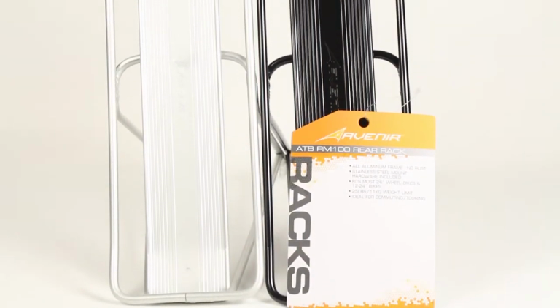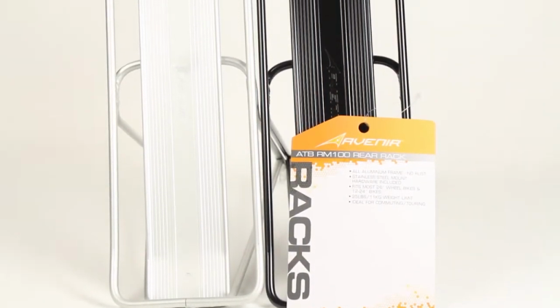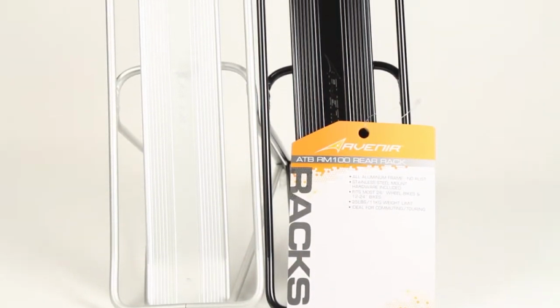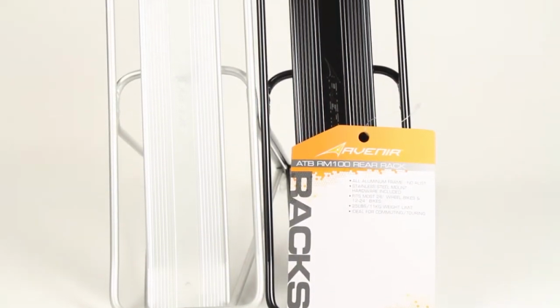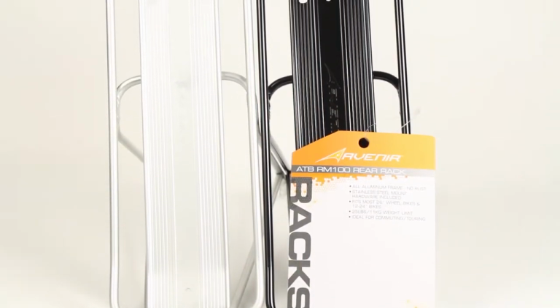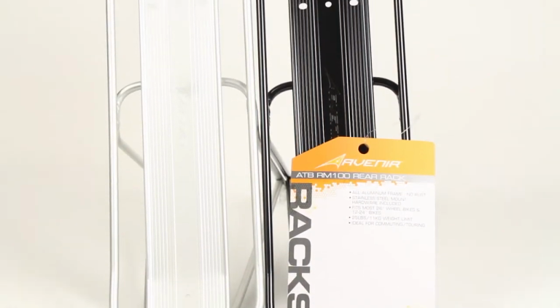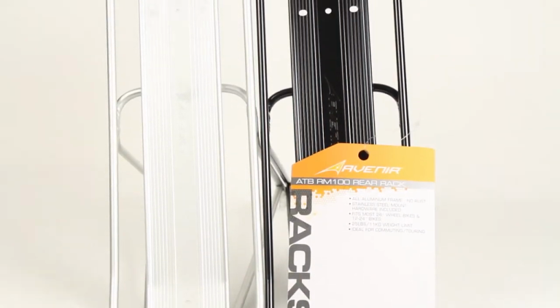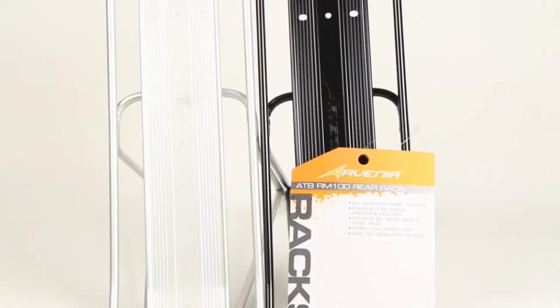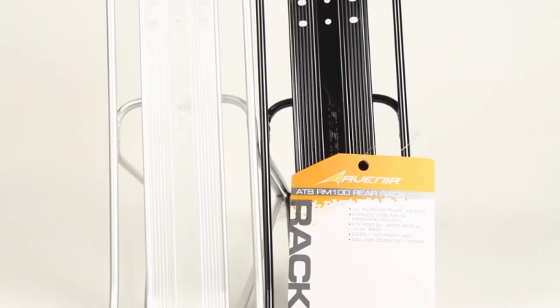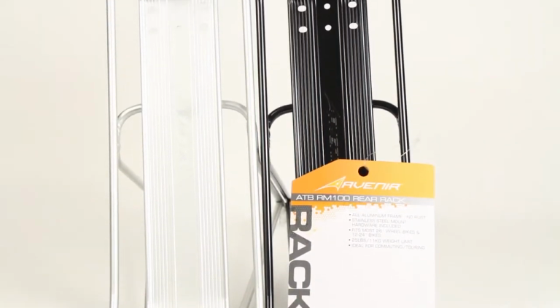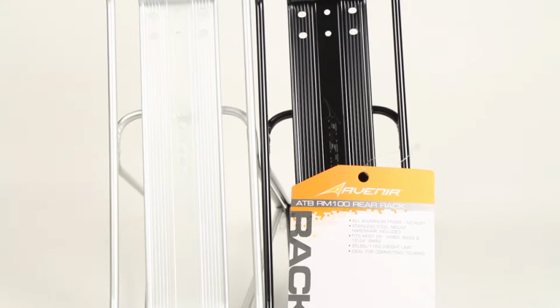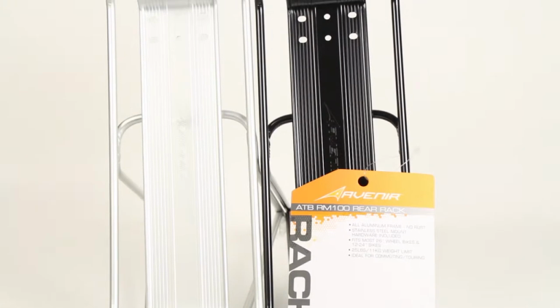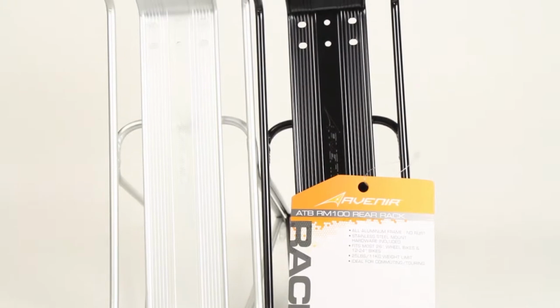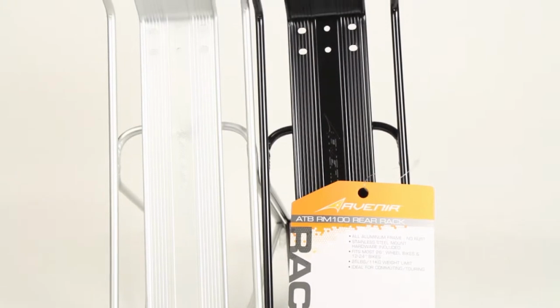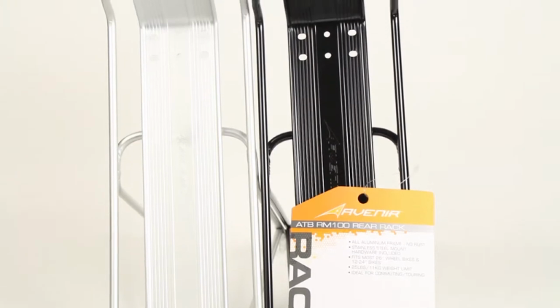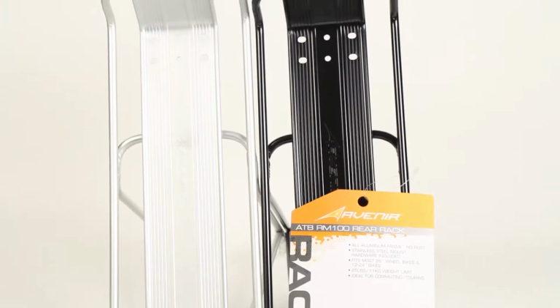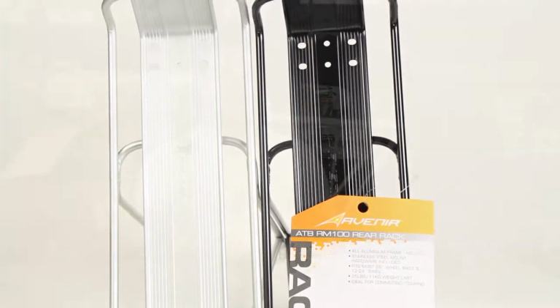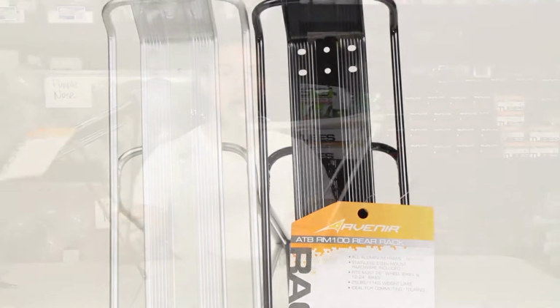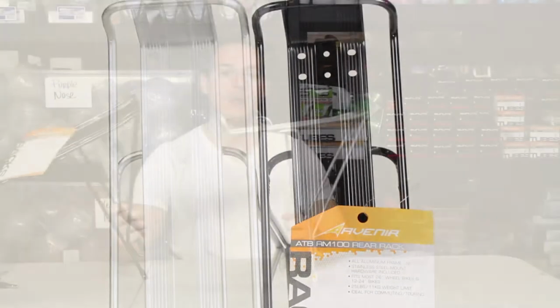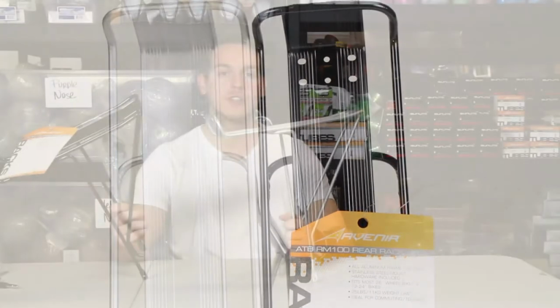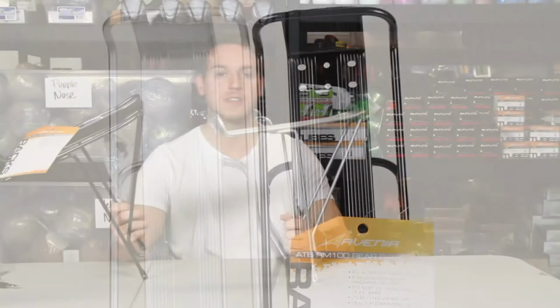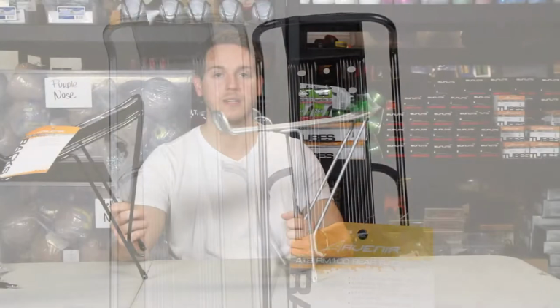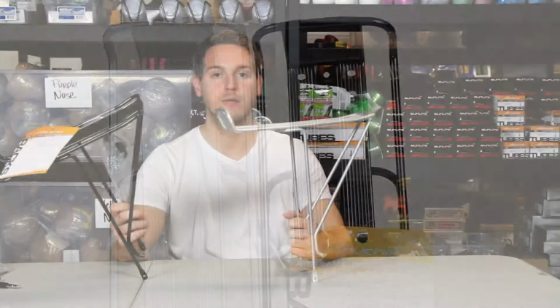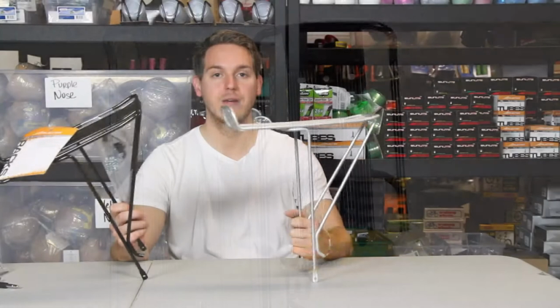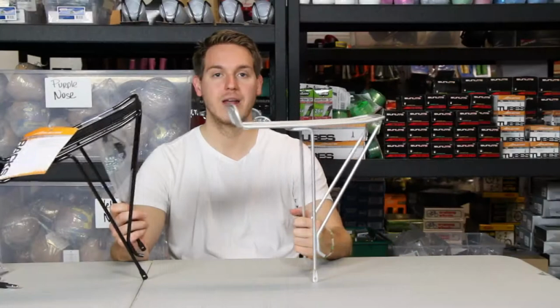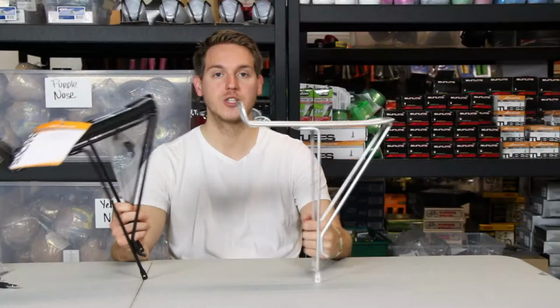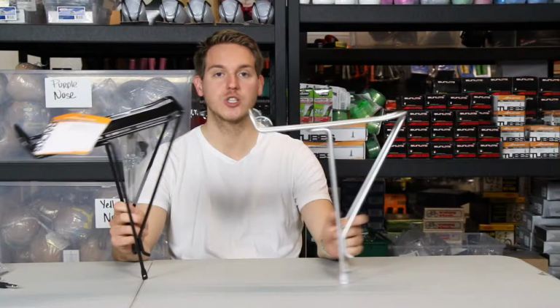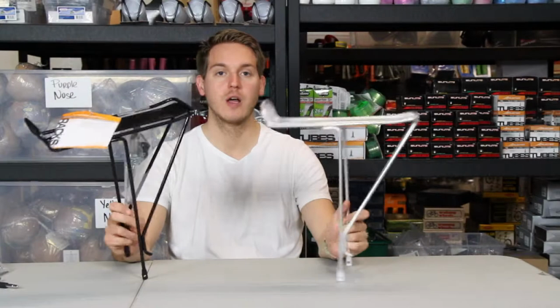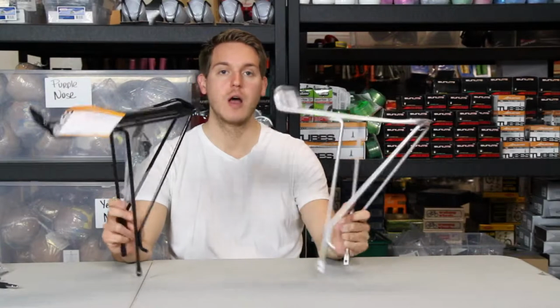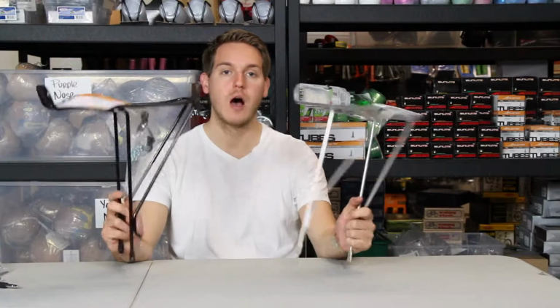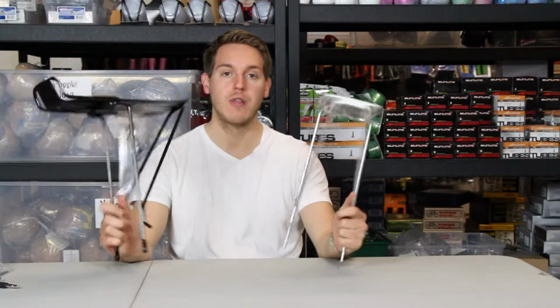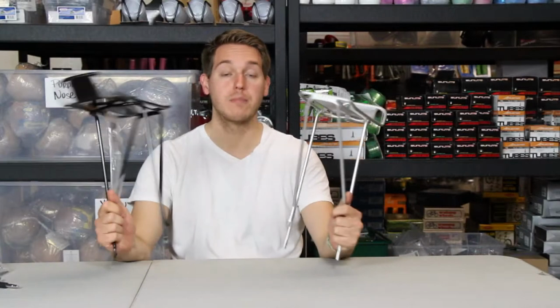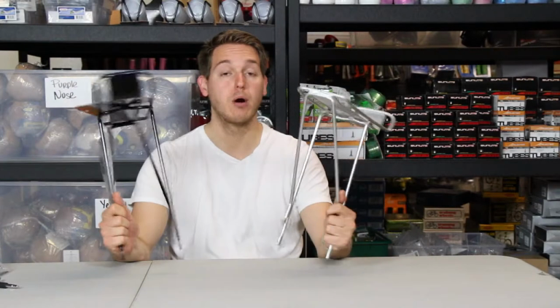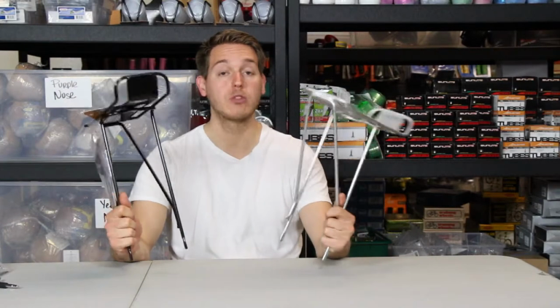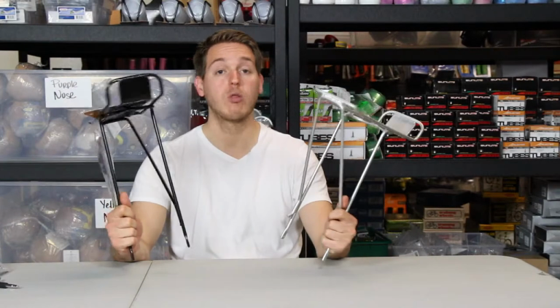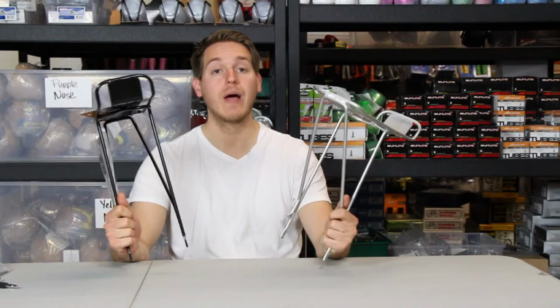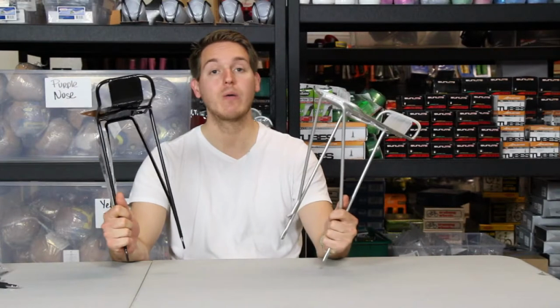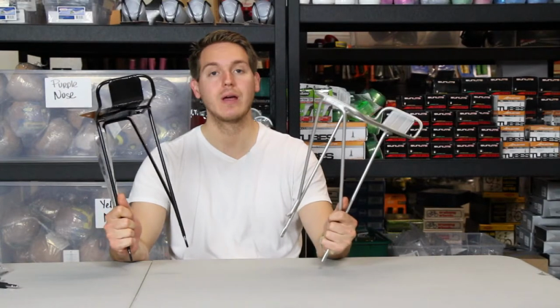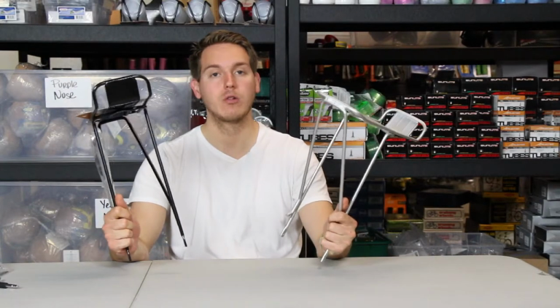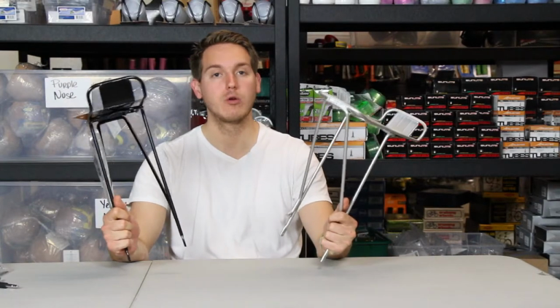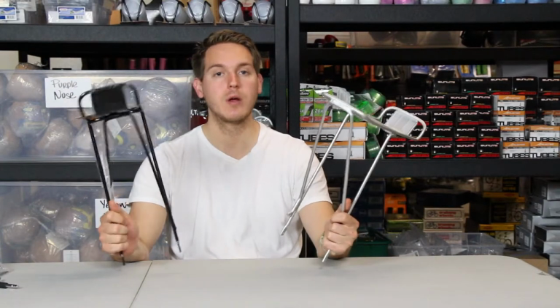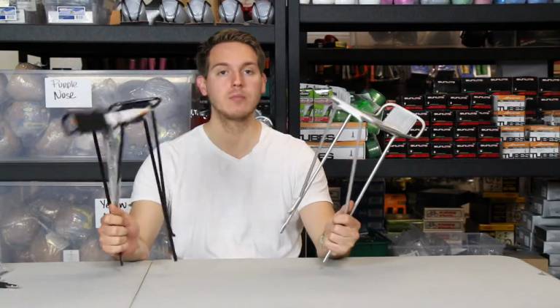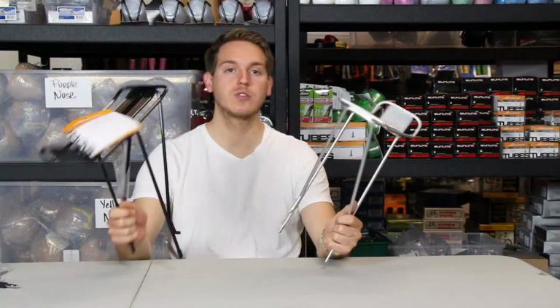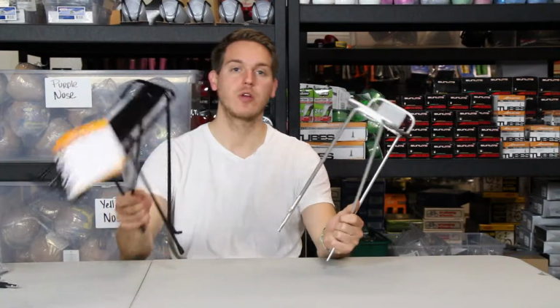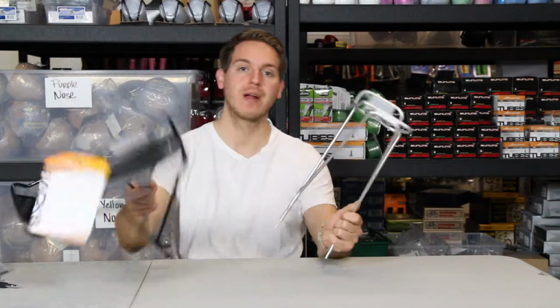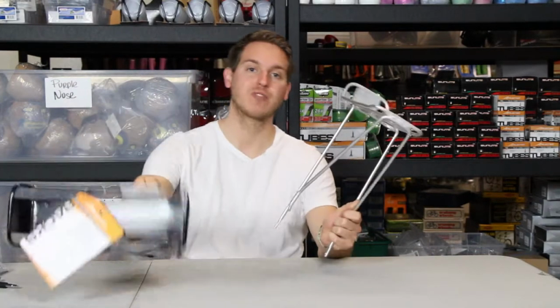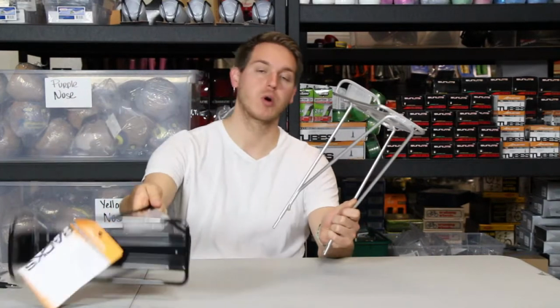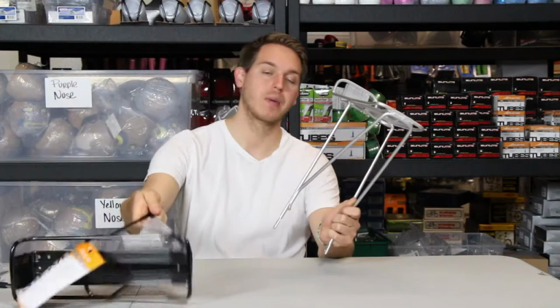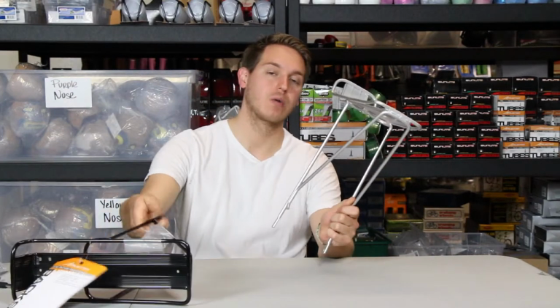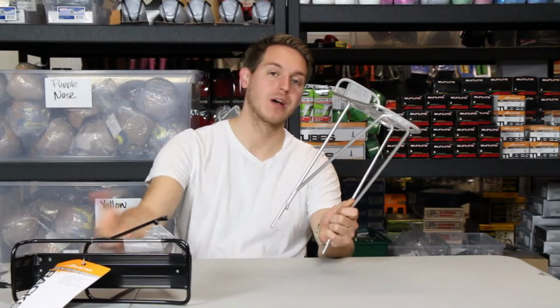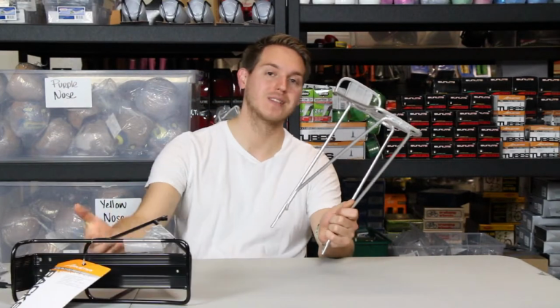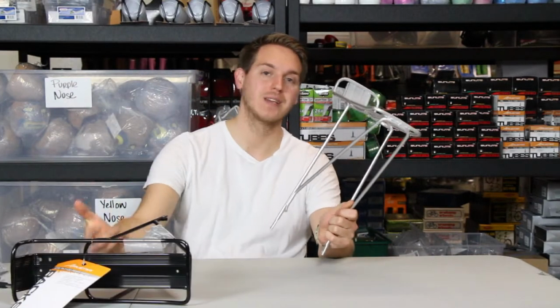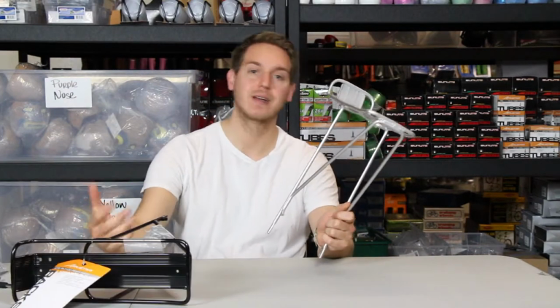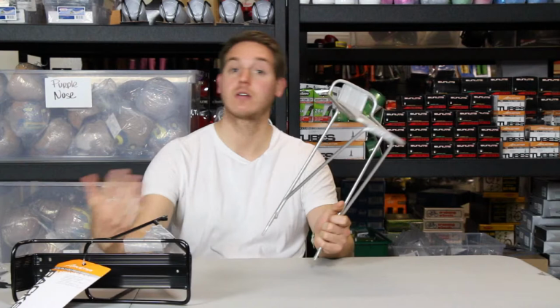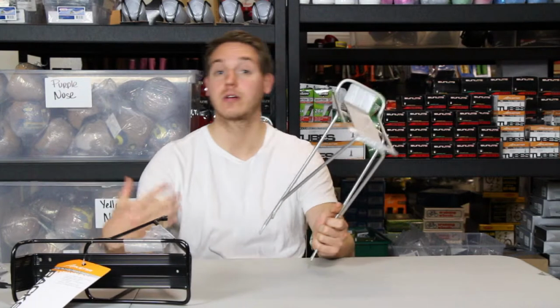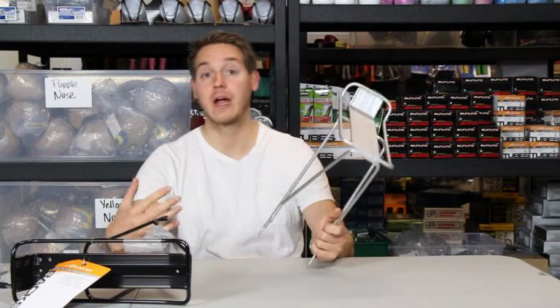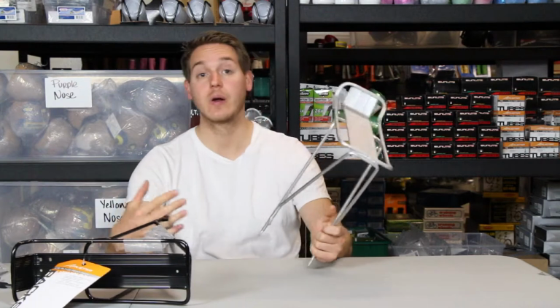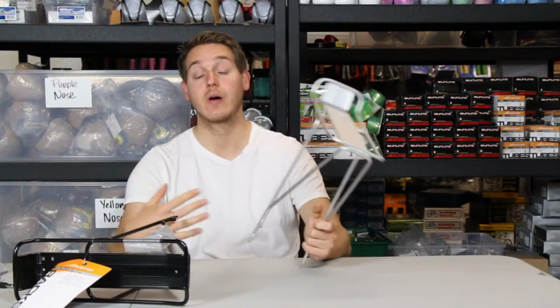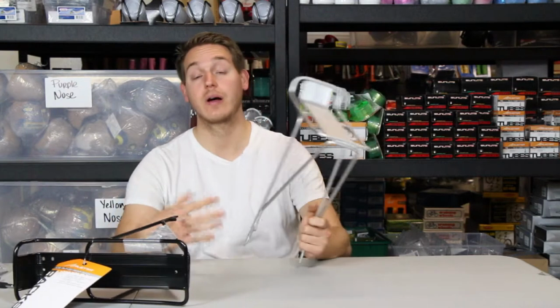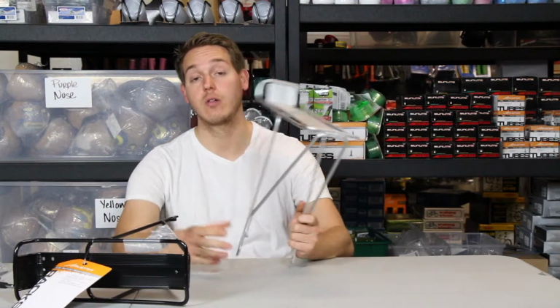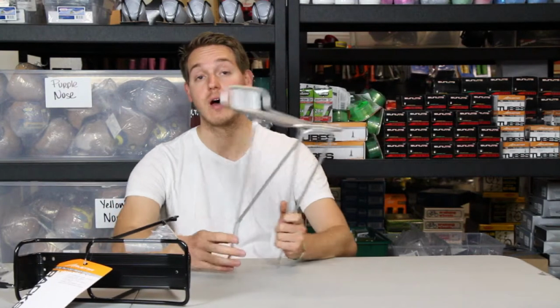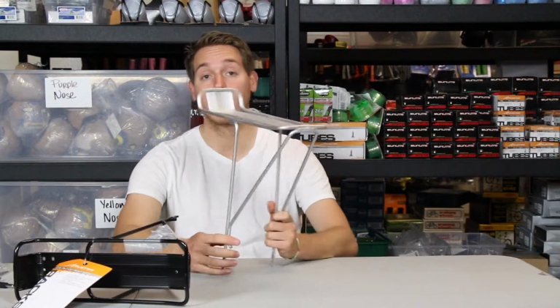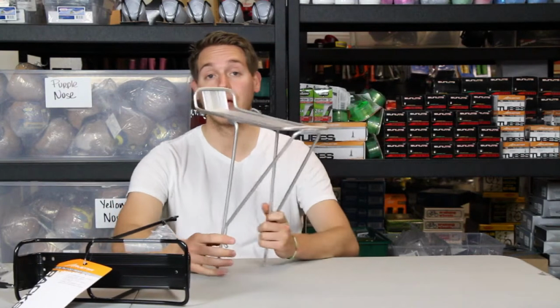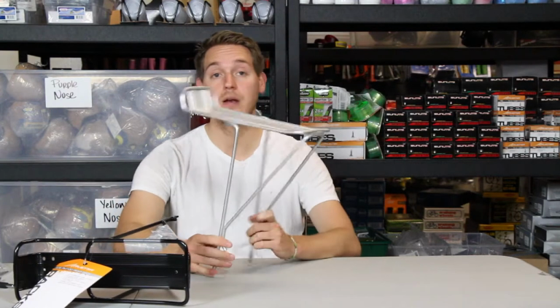It comes in either black or polished steel finish. They're both a lightweight aluminum, so you don't have to worry about rusting or carrying around a lot of weight.